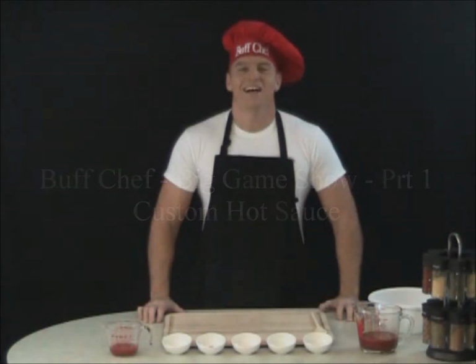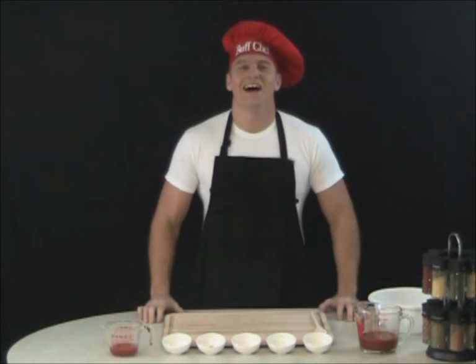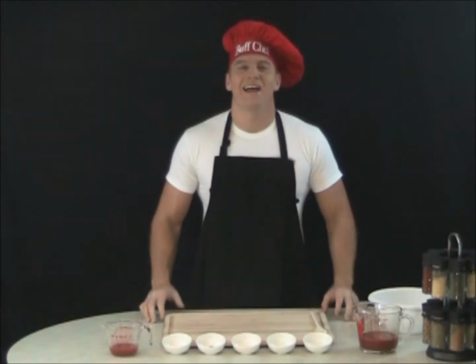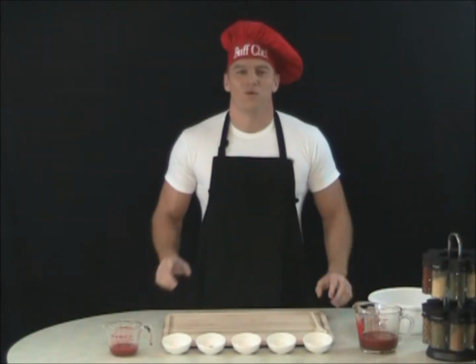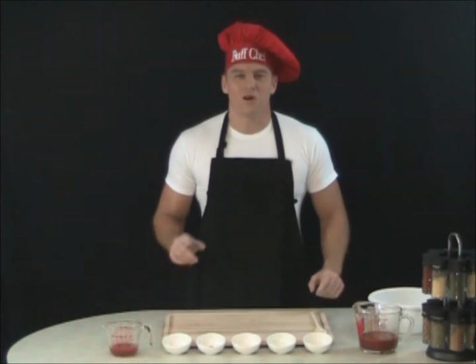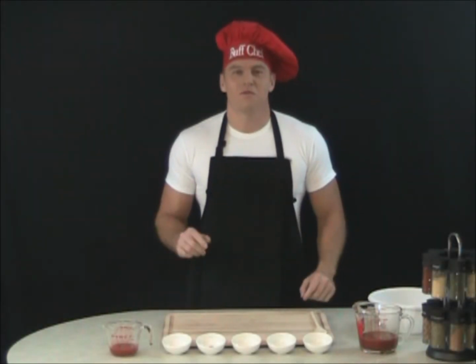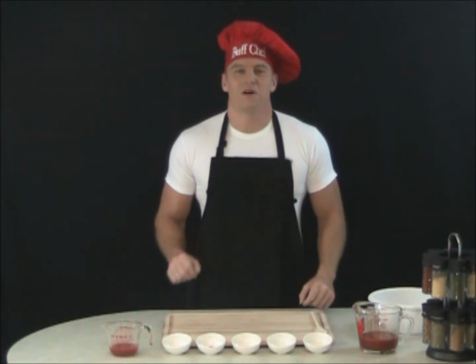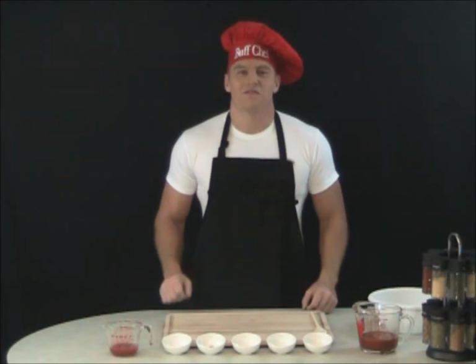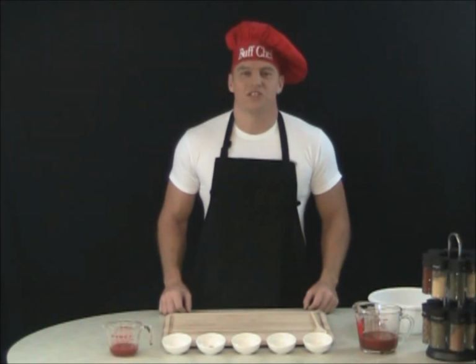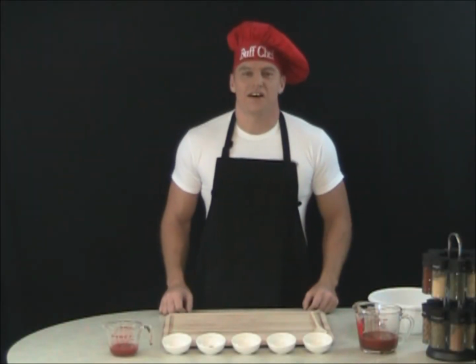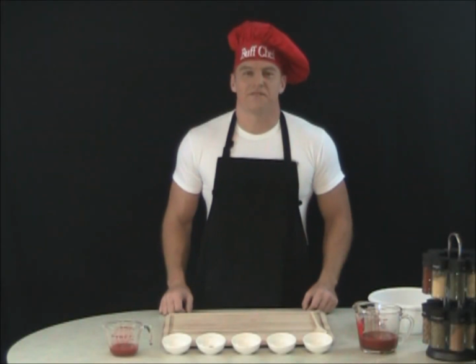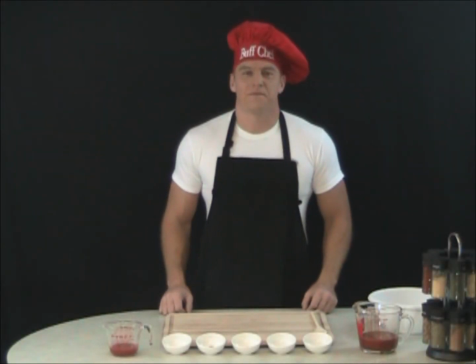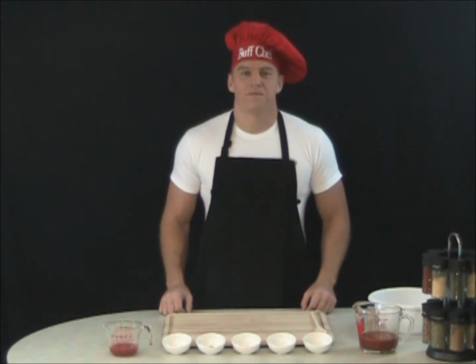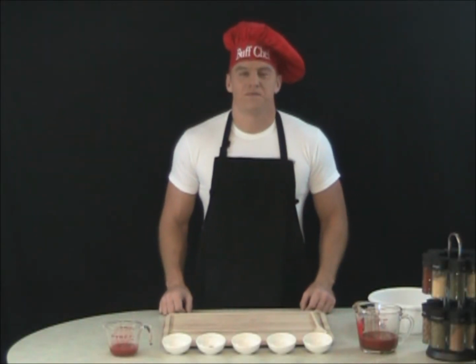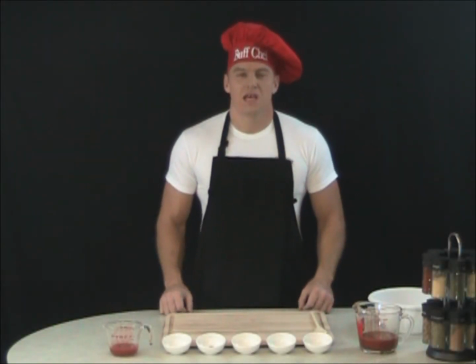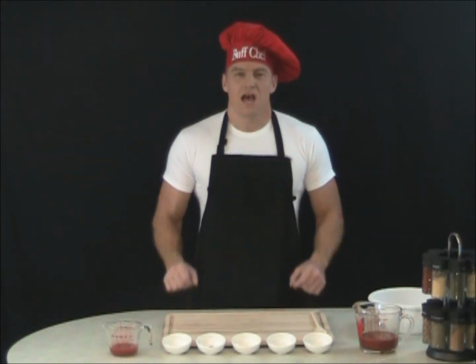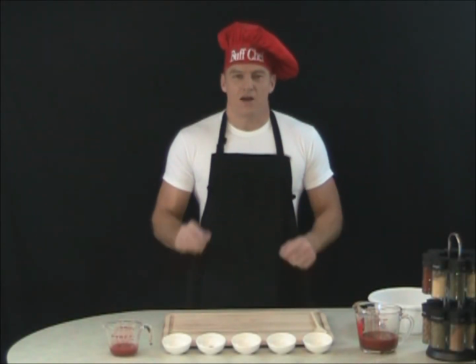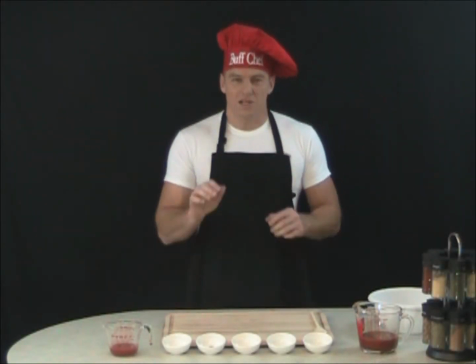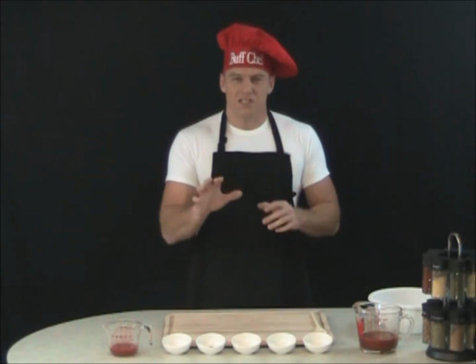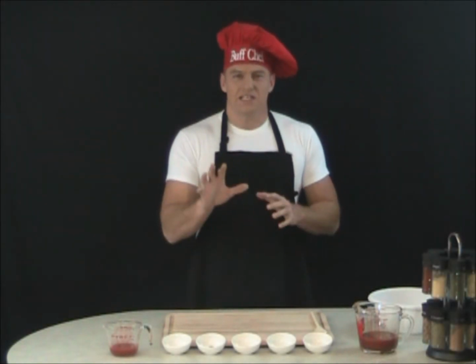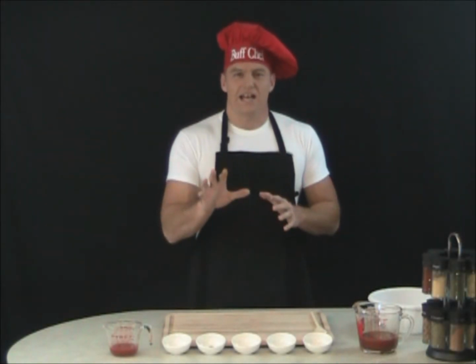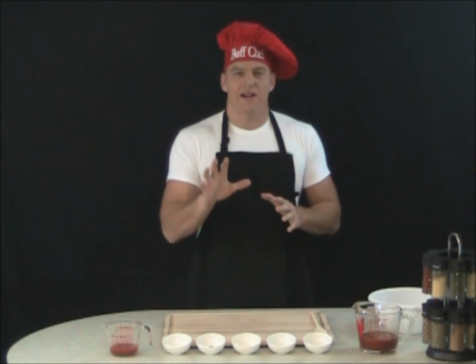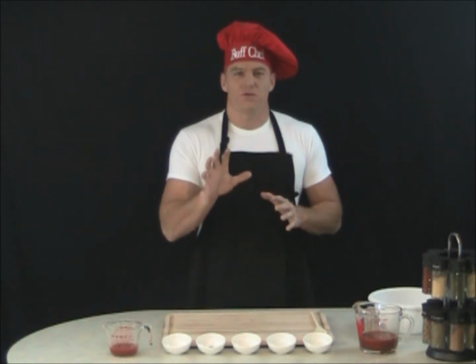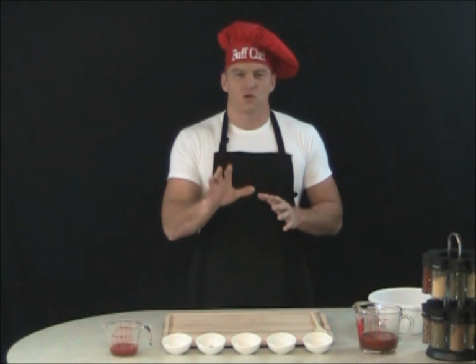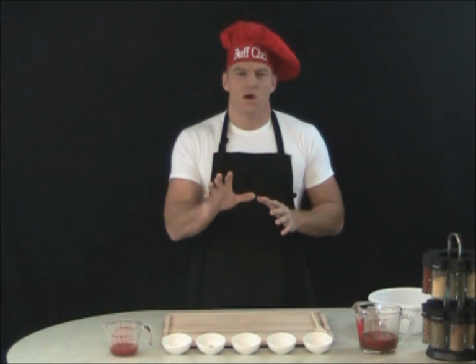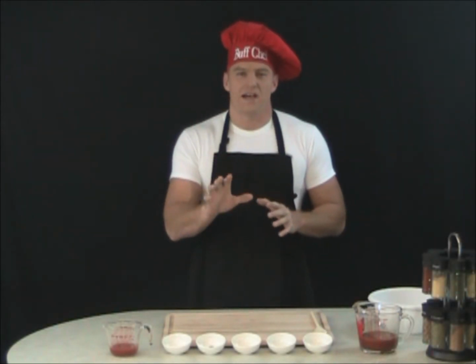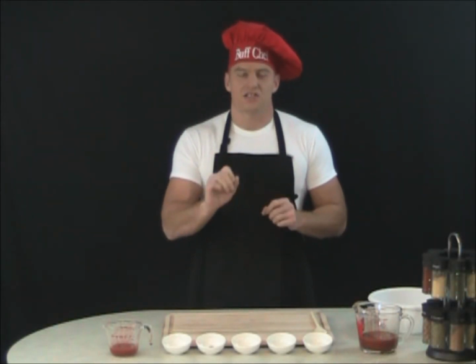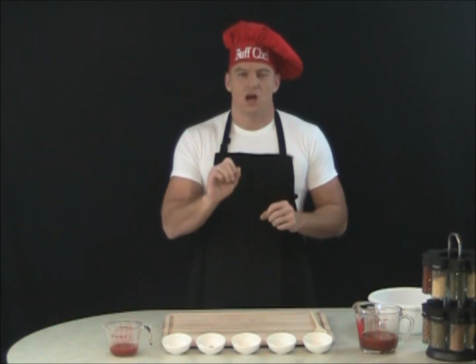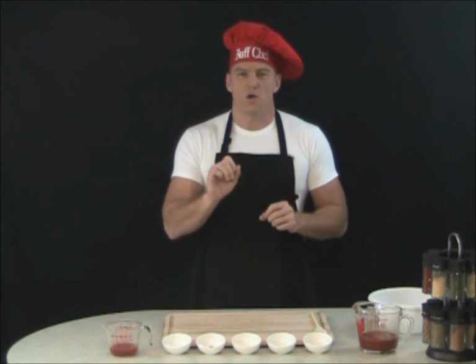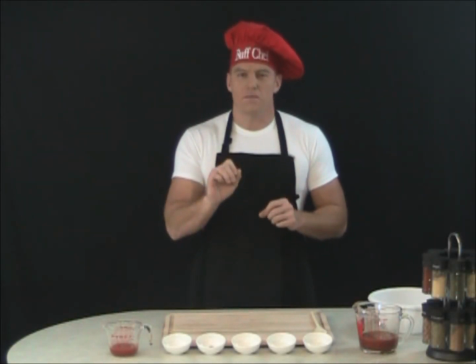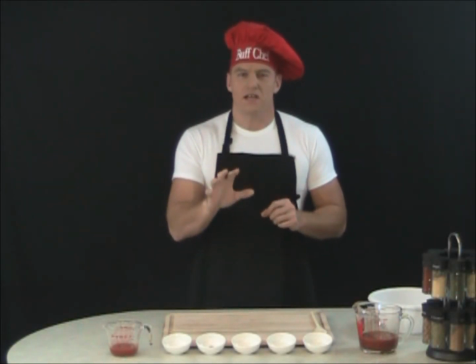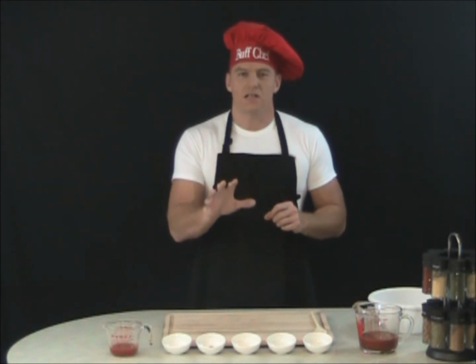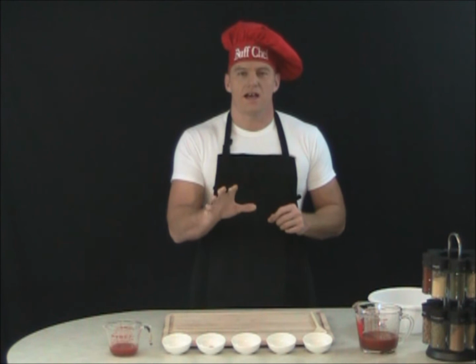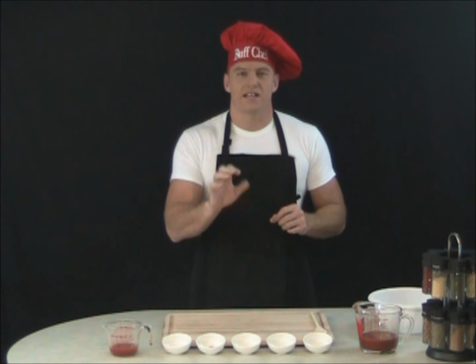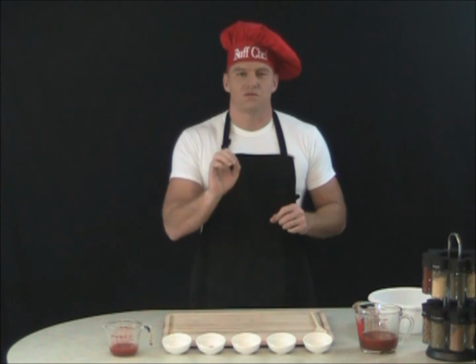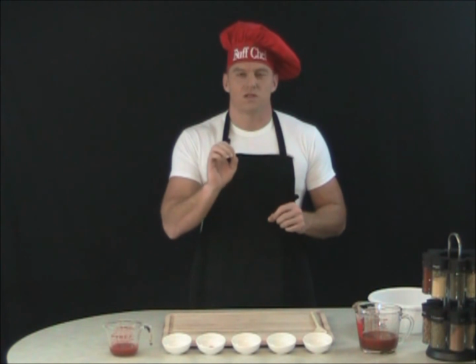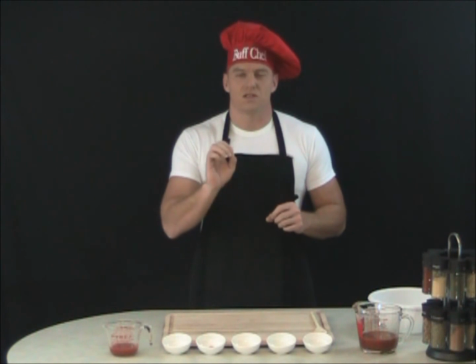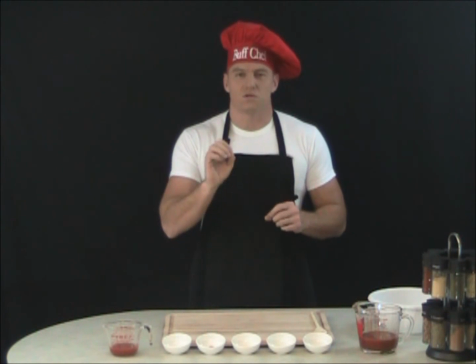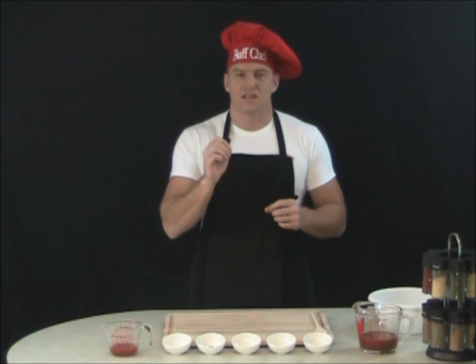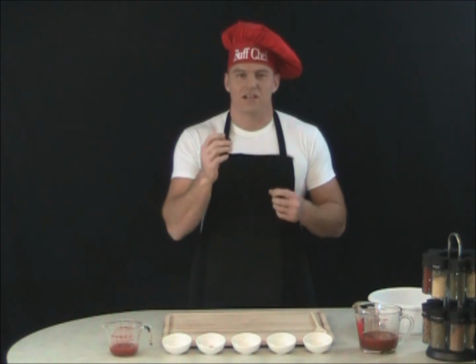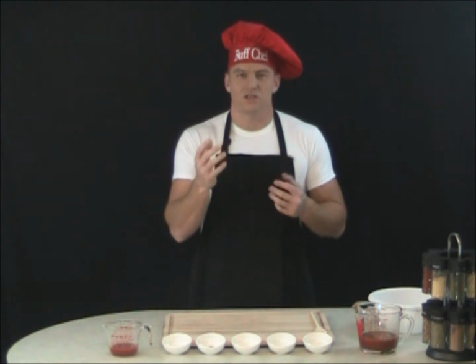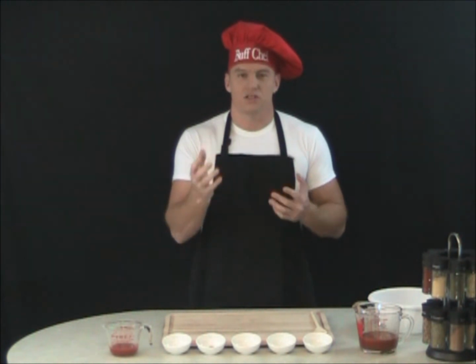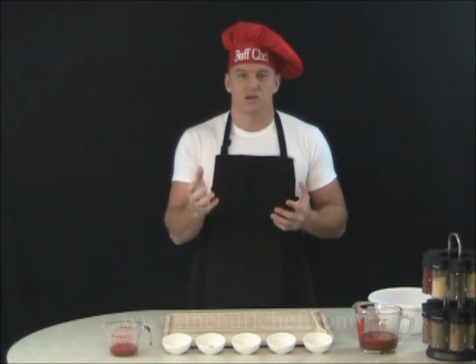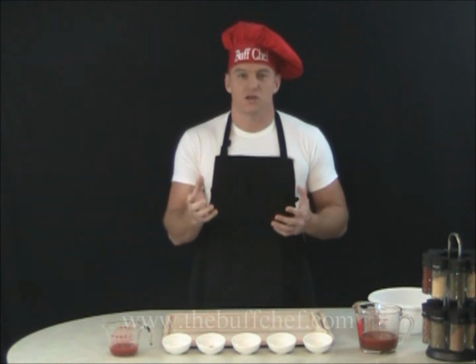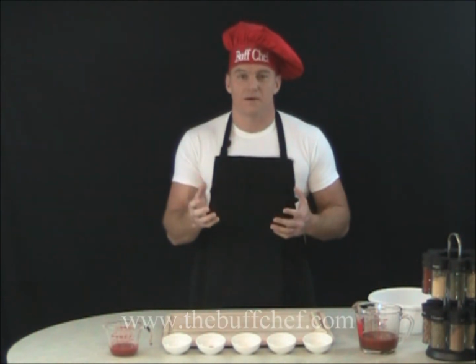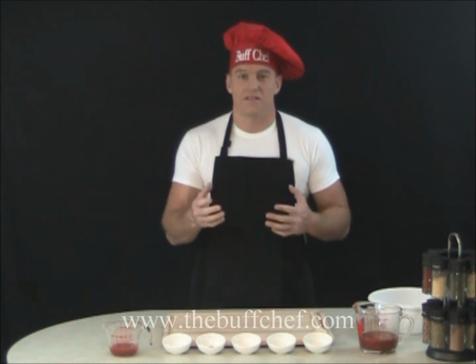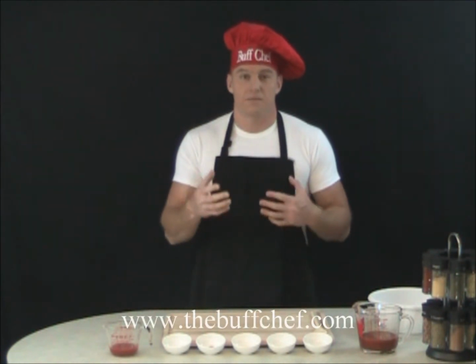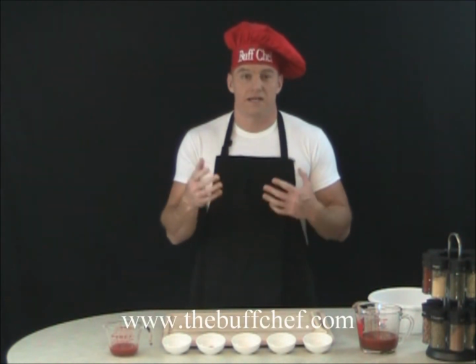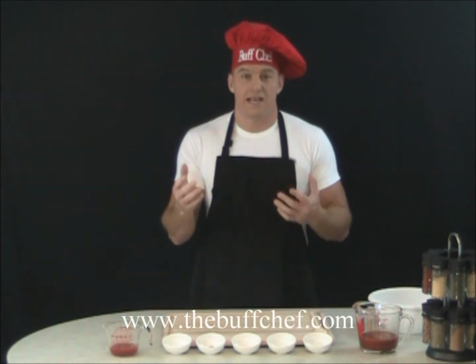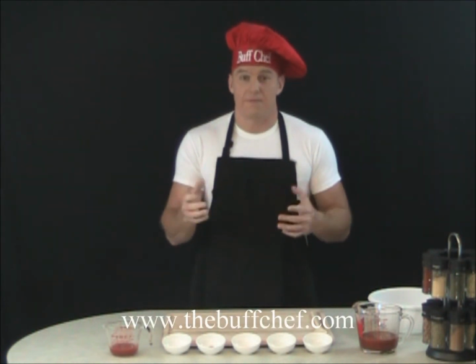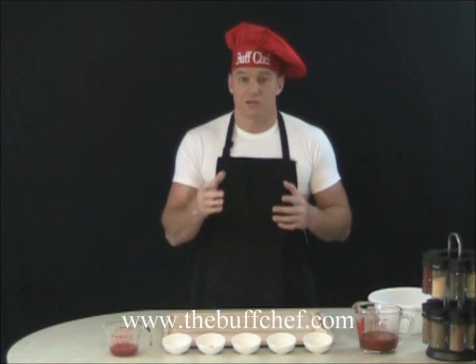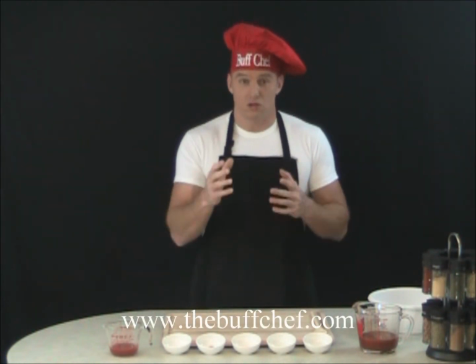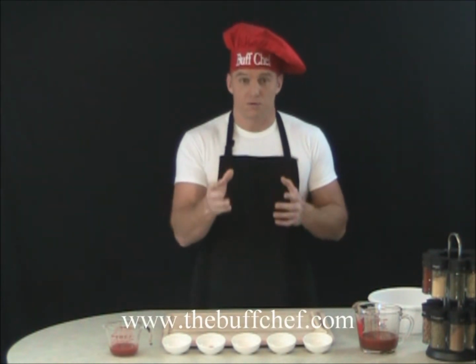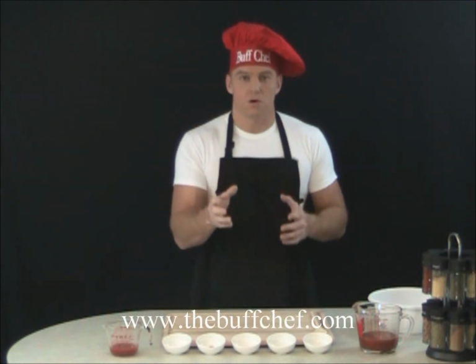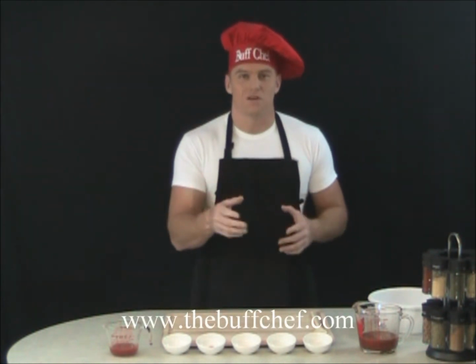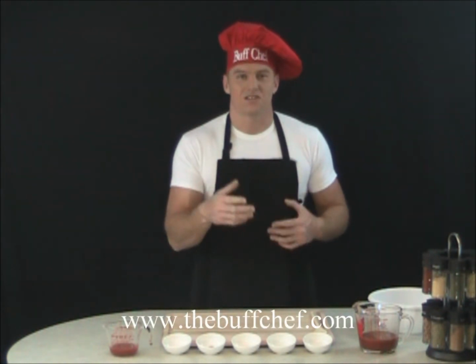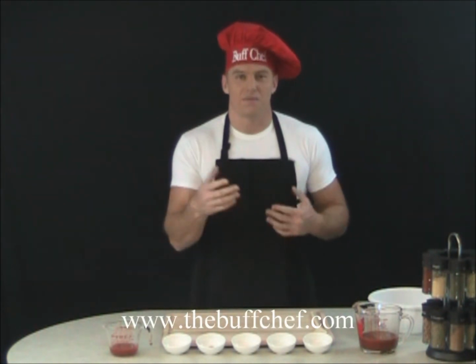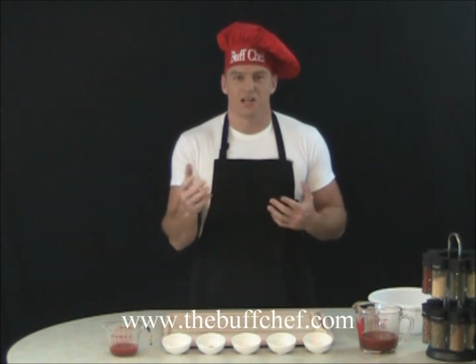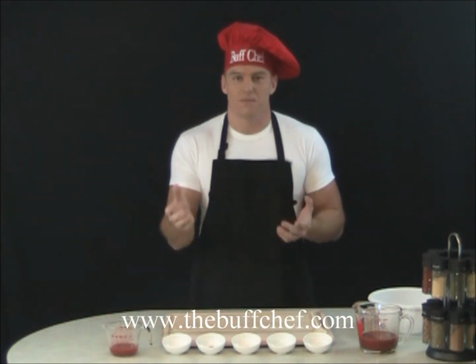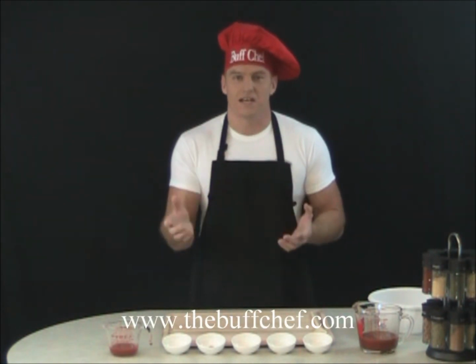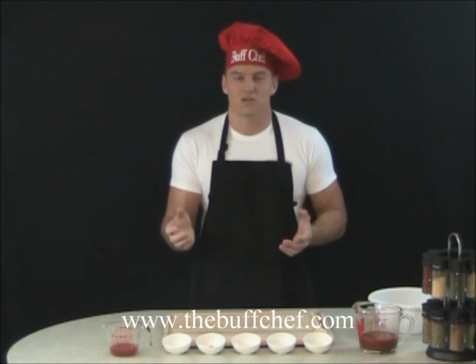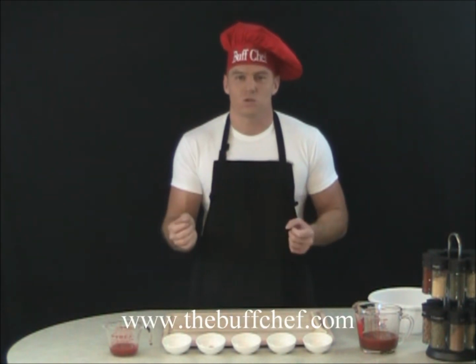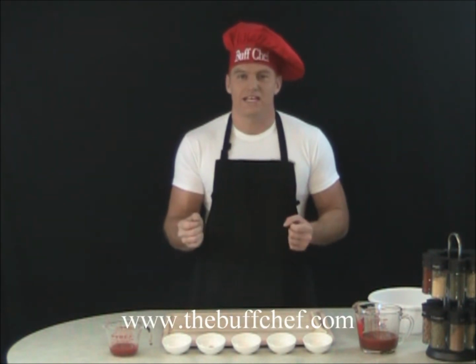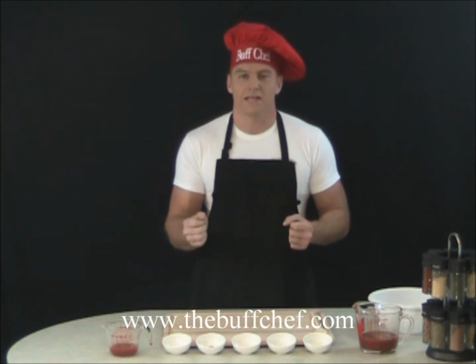Hi! Welcome to Buff Chef. I recently had a request — one of my clients was actually concerned about the big game, the Super Bowl, that's coming up next week.